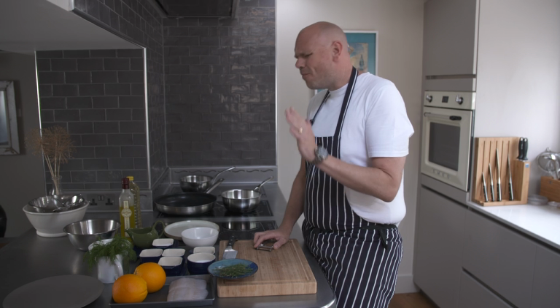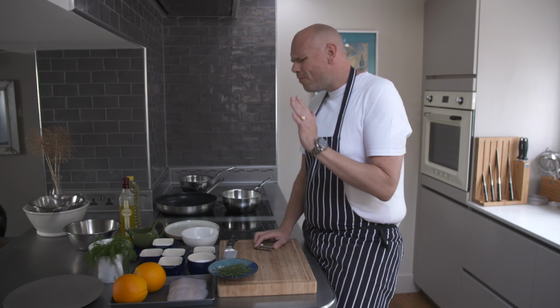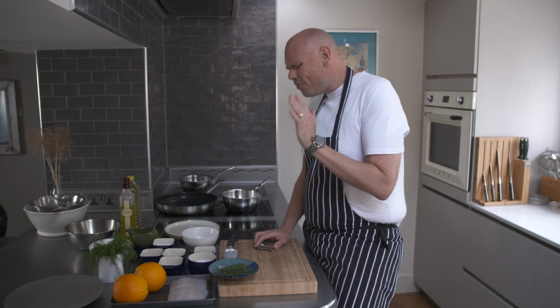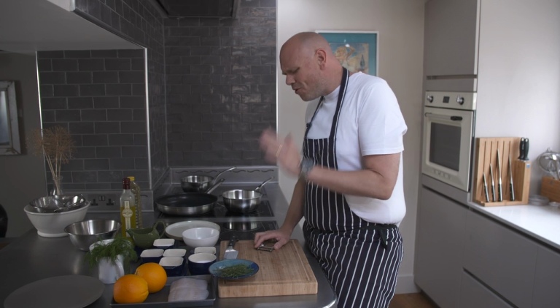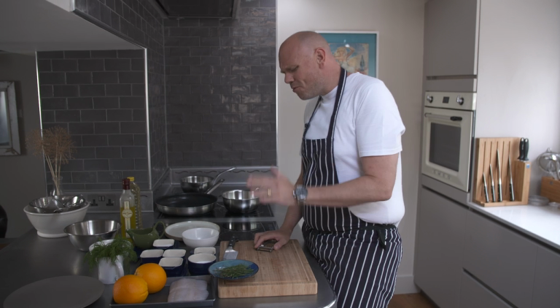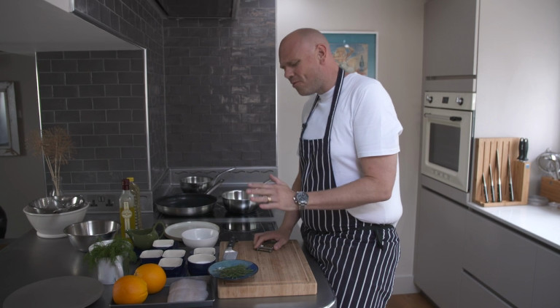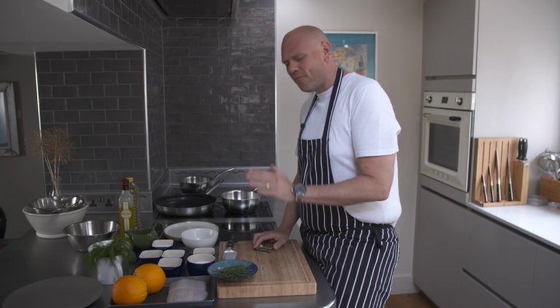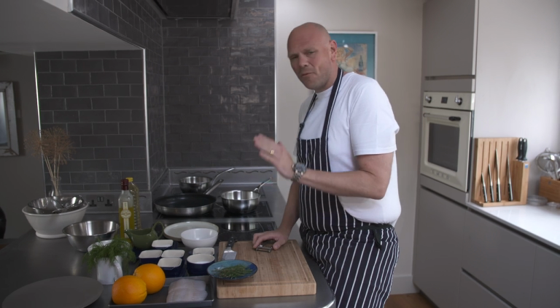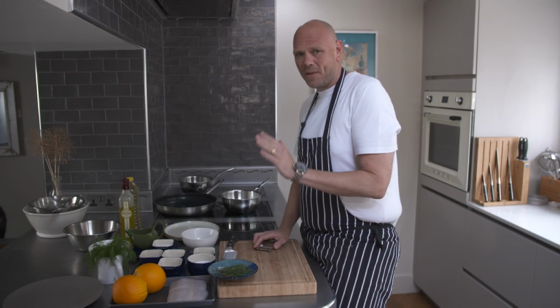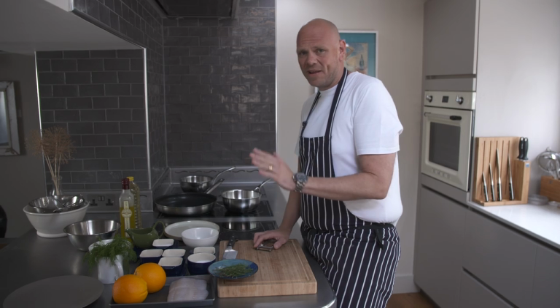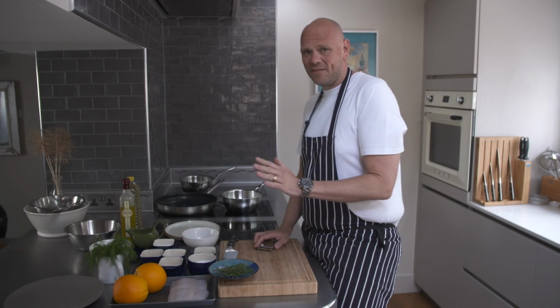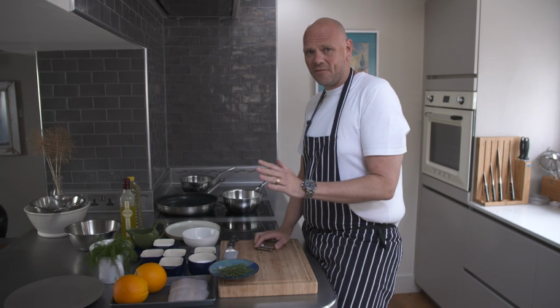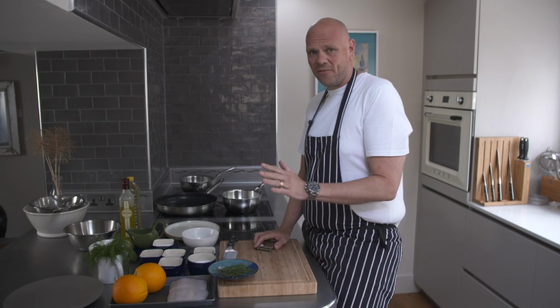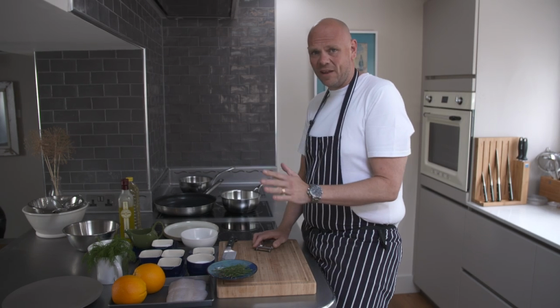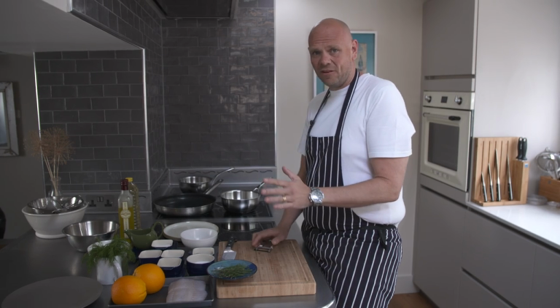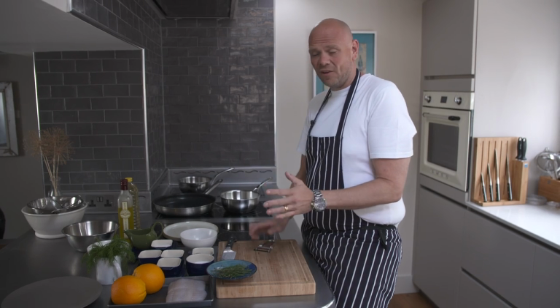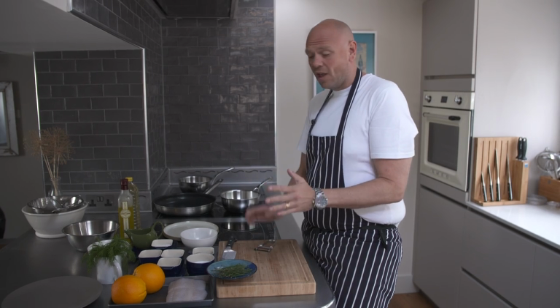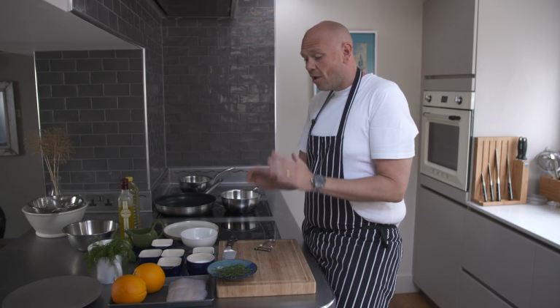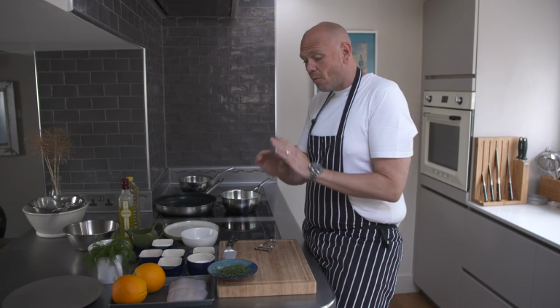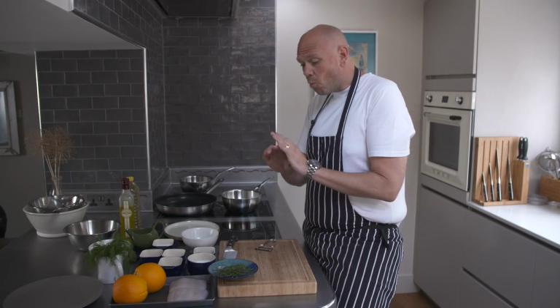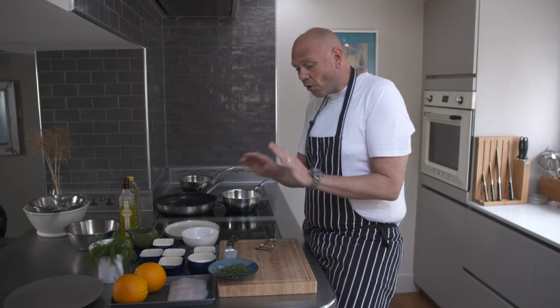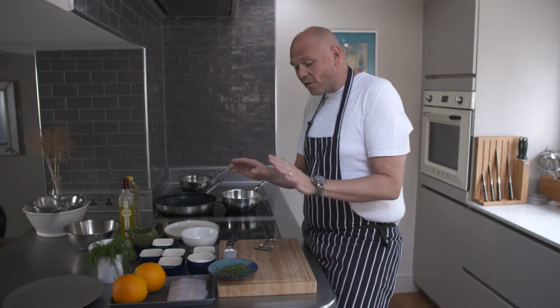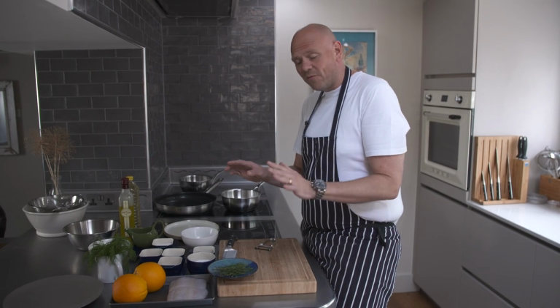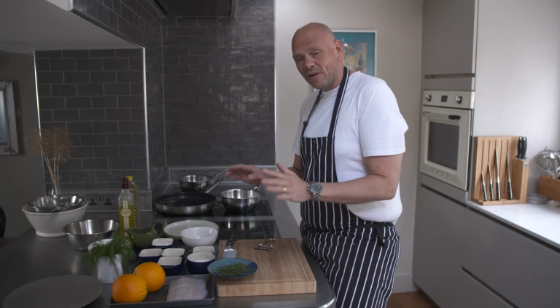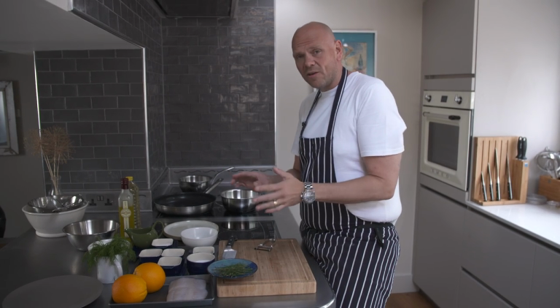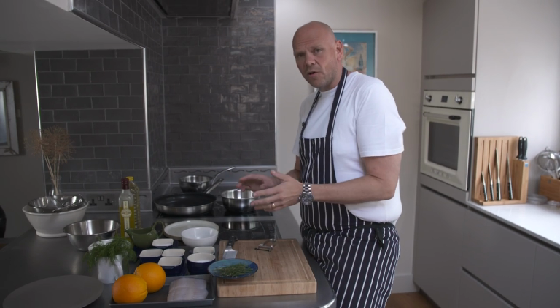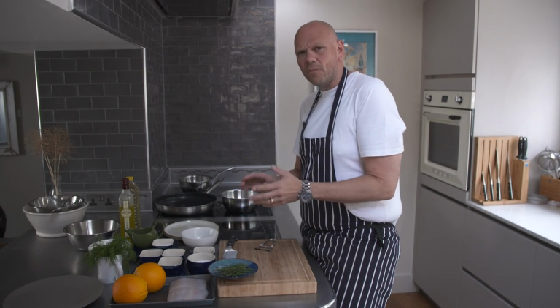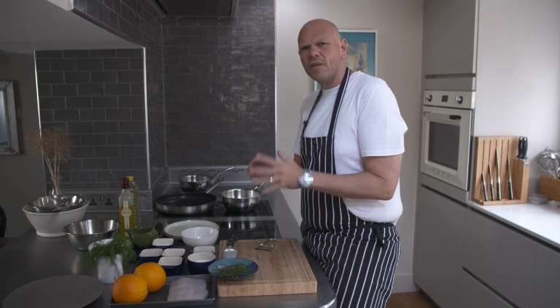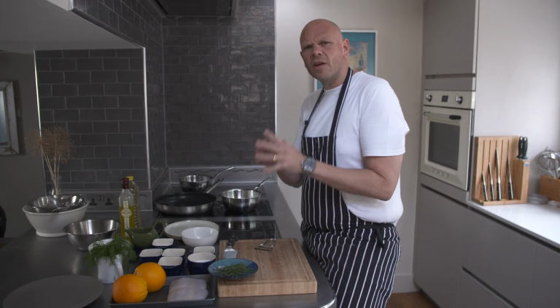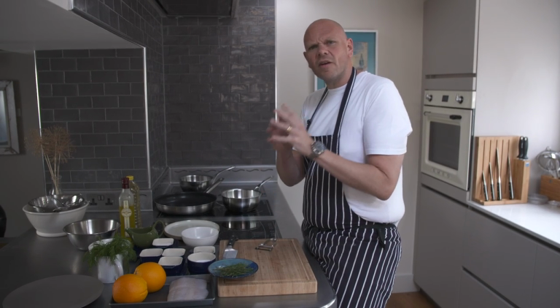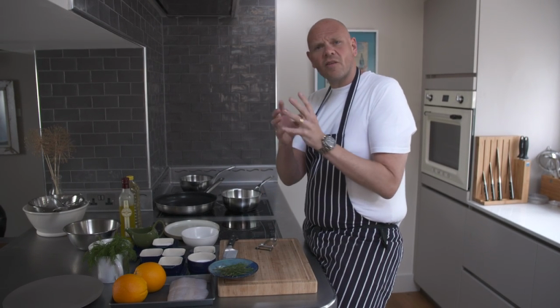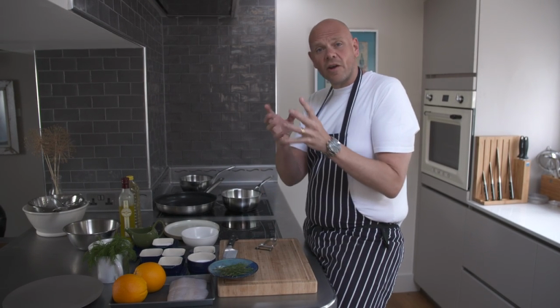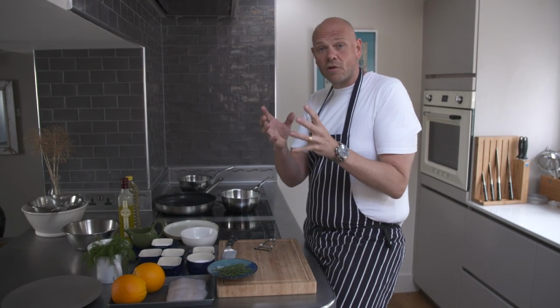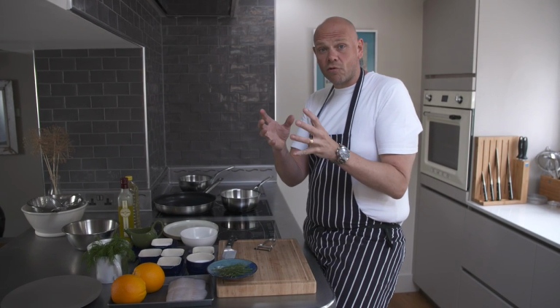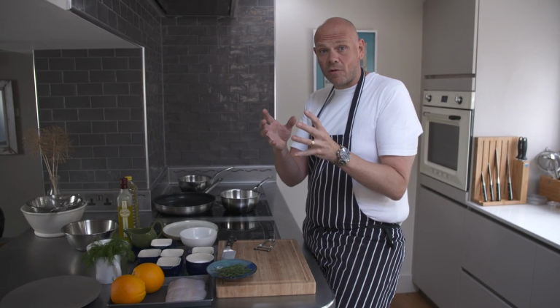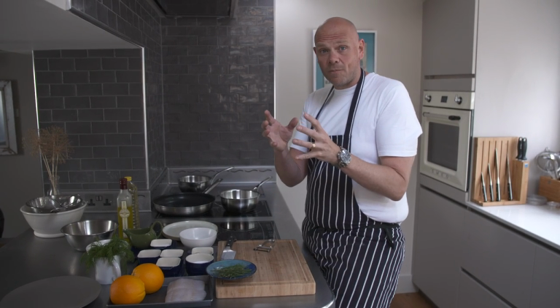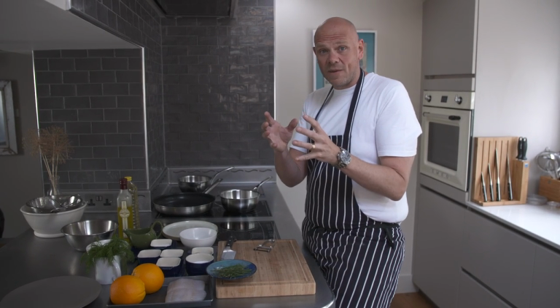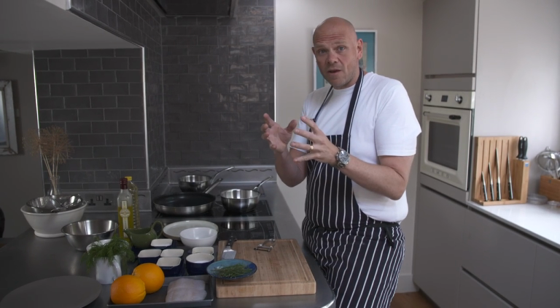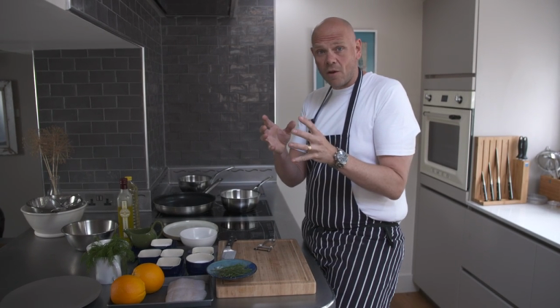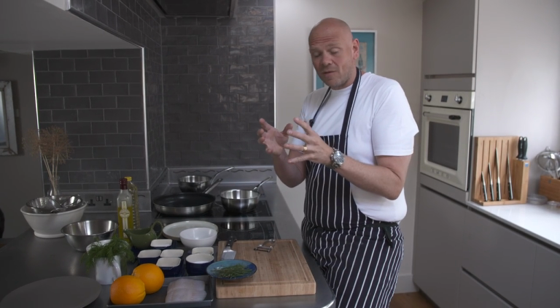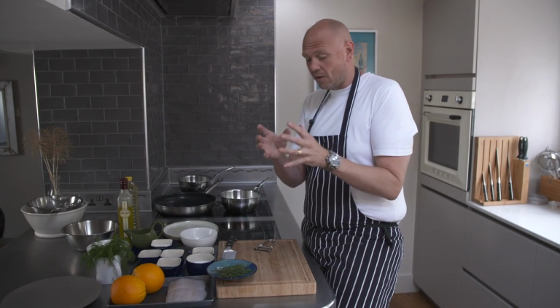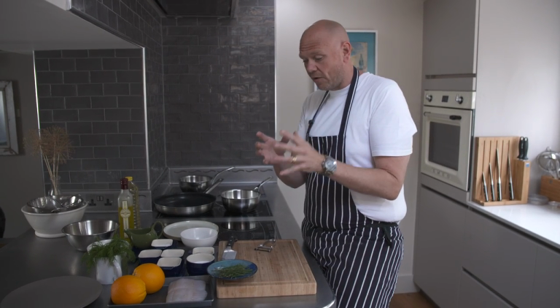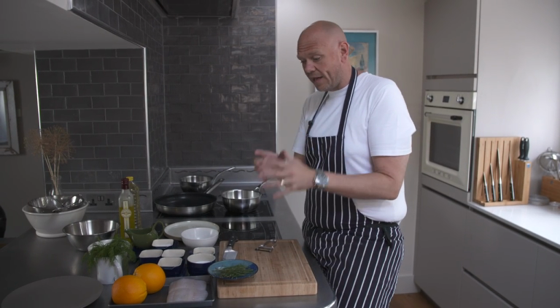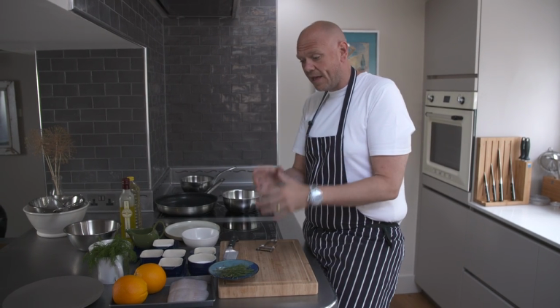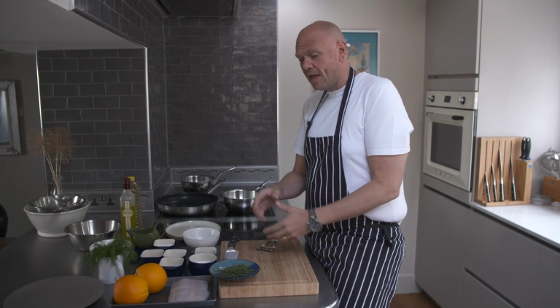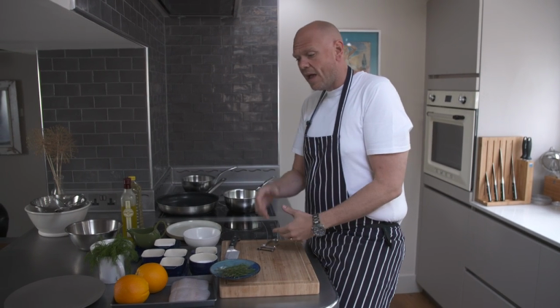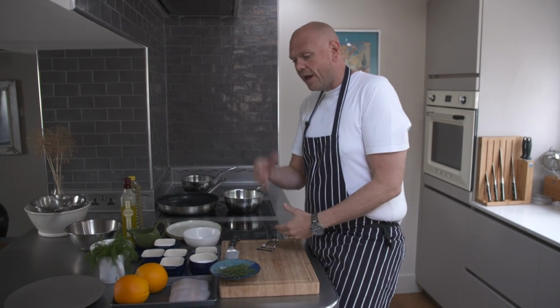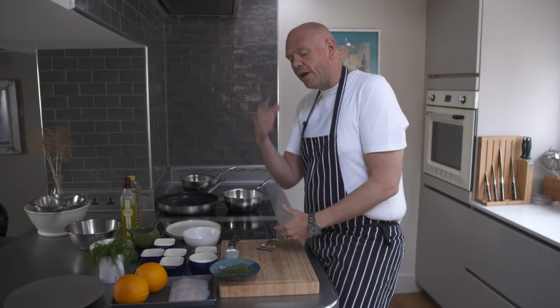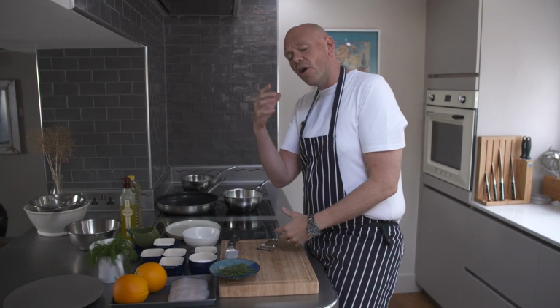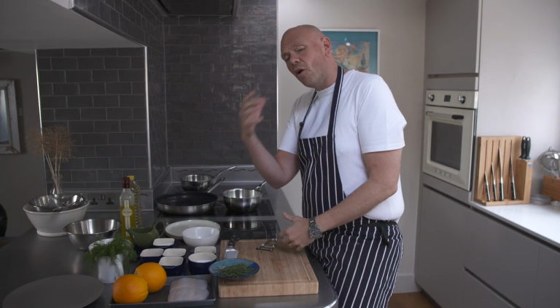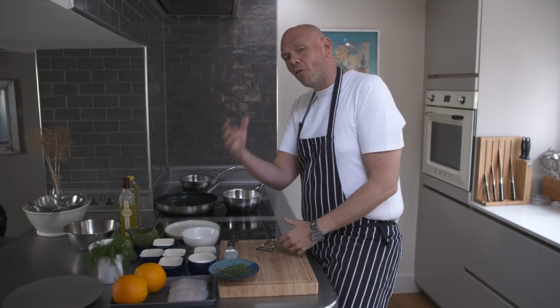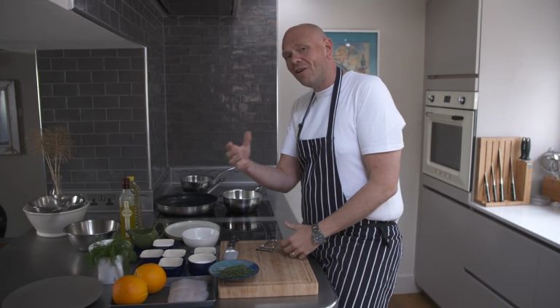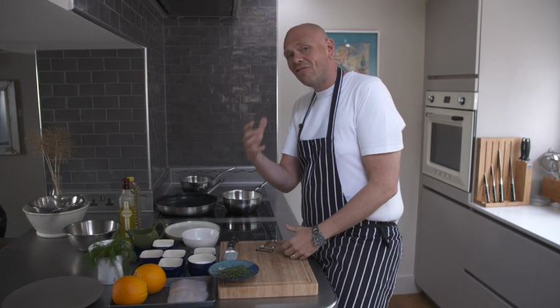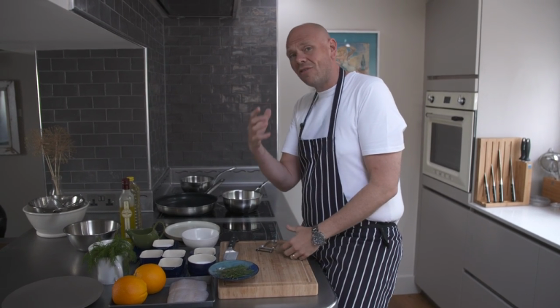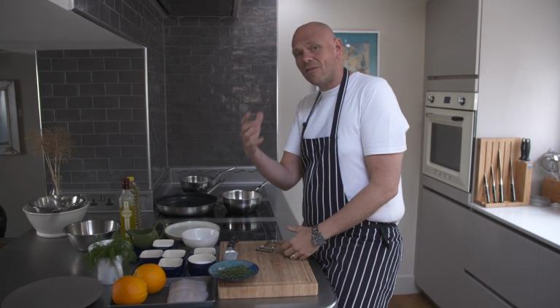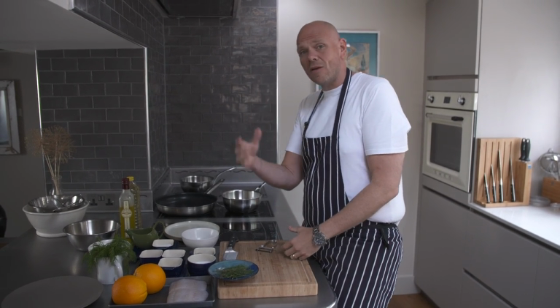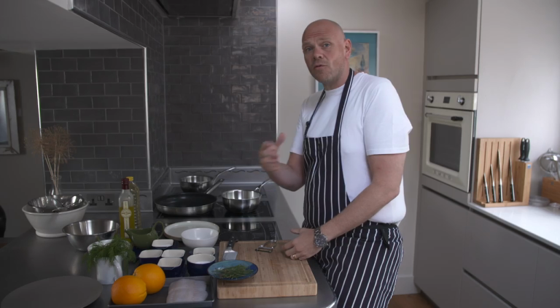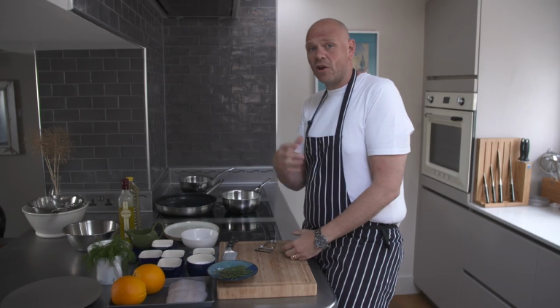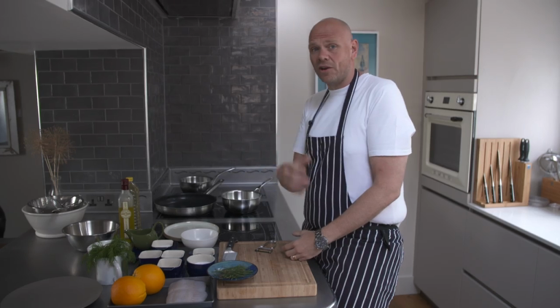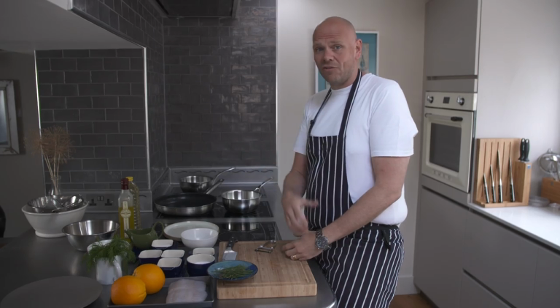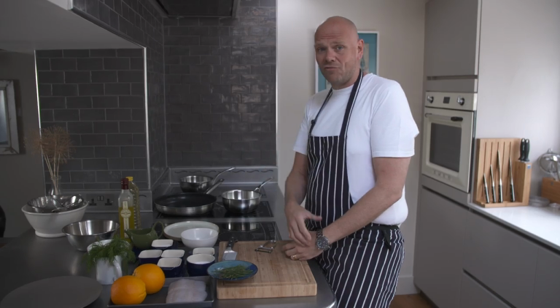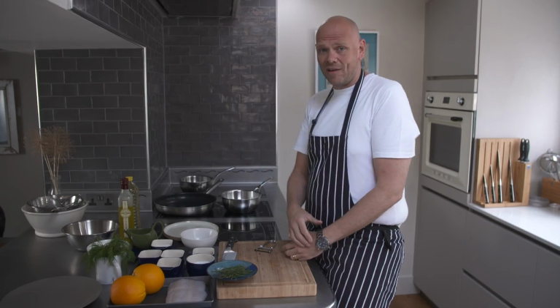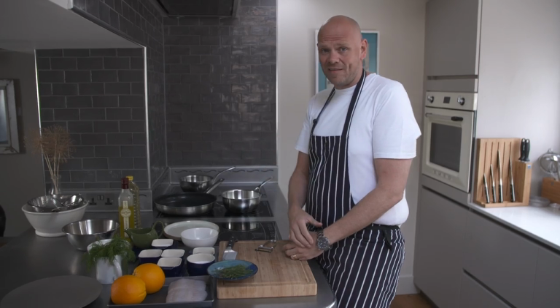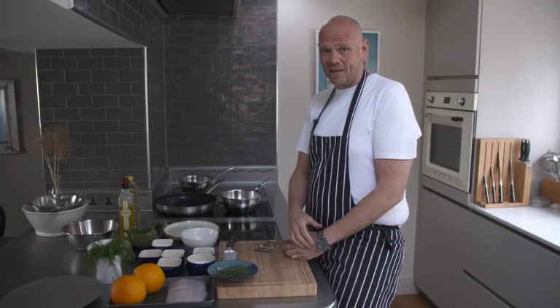A beautiful piece of fish, wonderfully cooked with a nice crispy coating on it, and an orange and dill dressing.